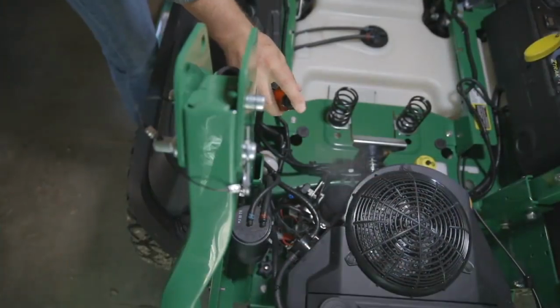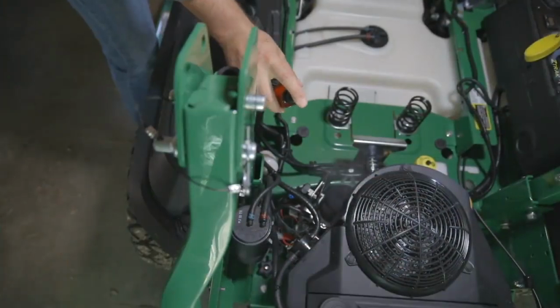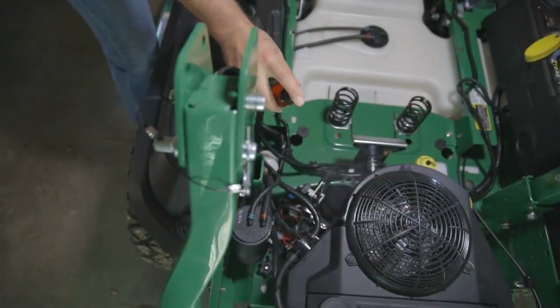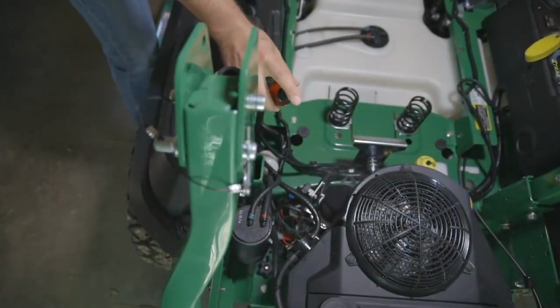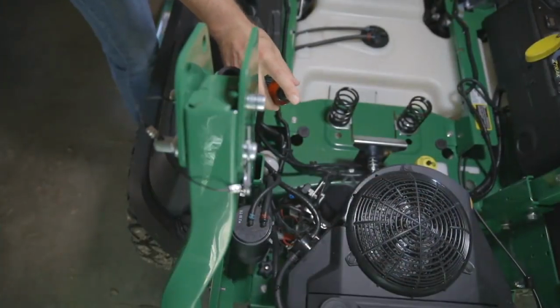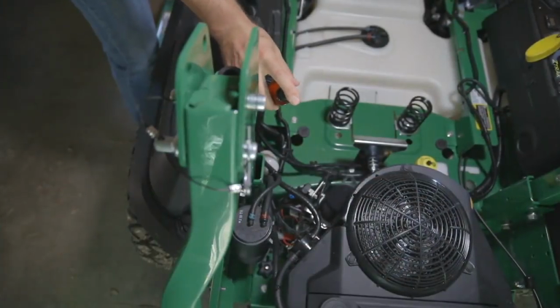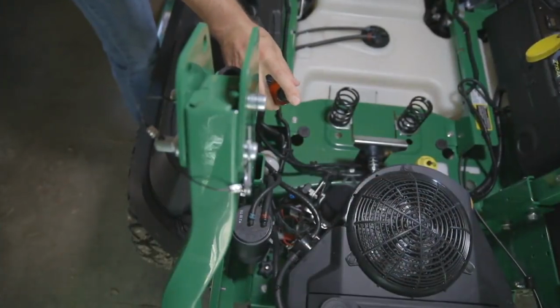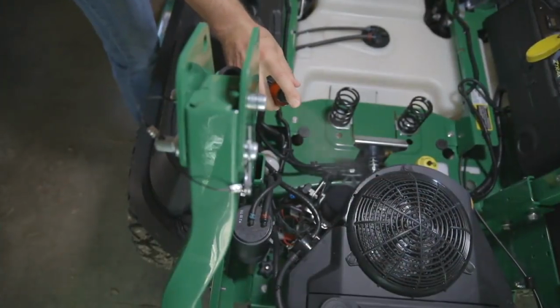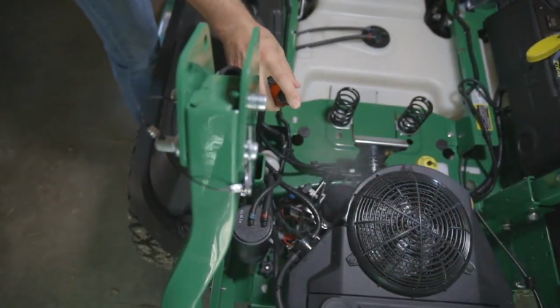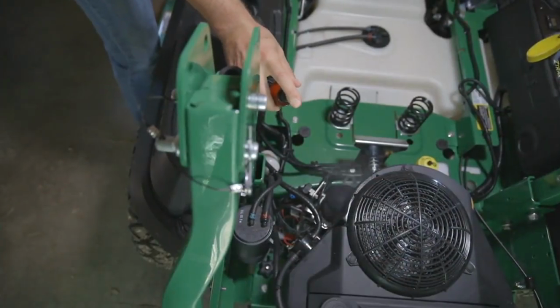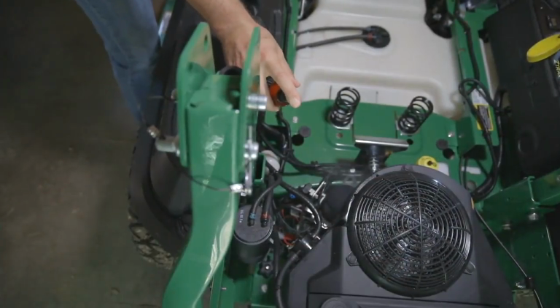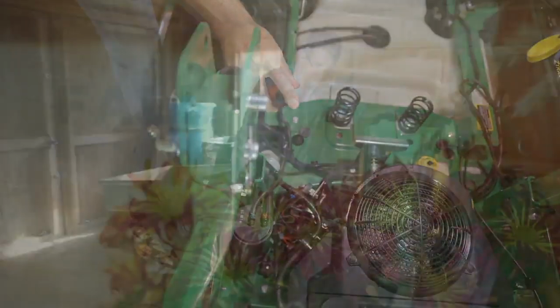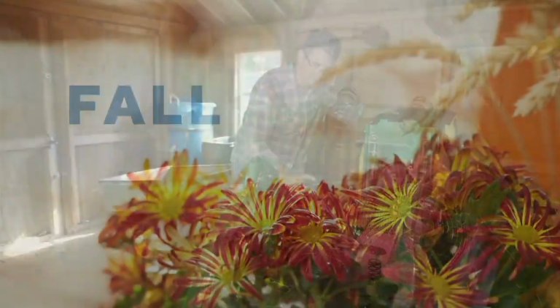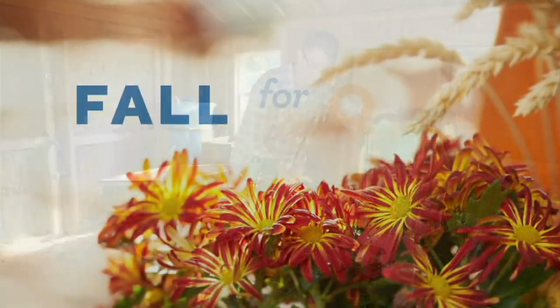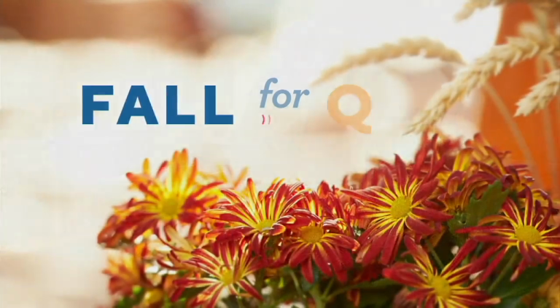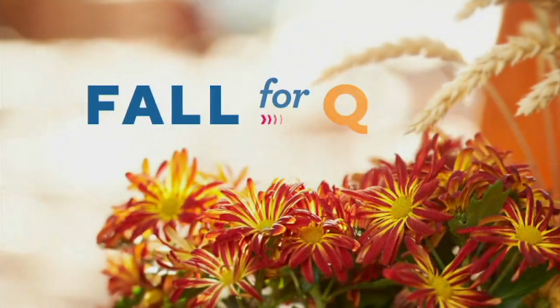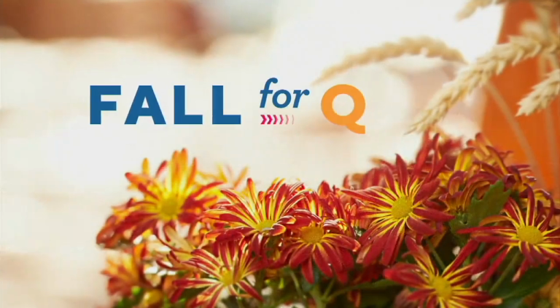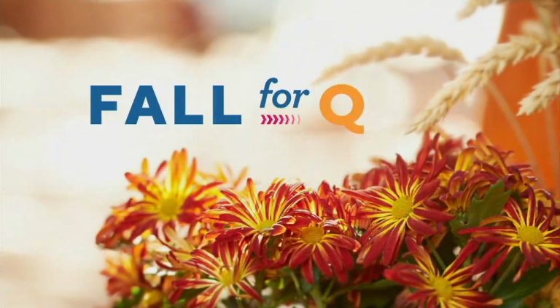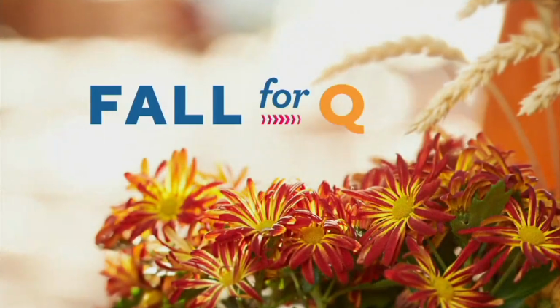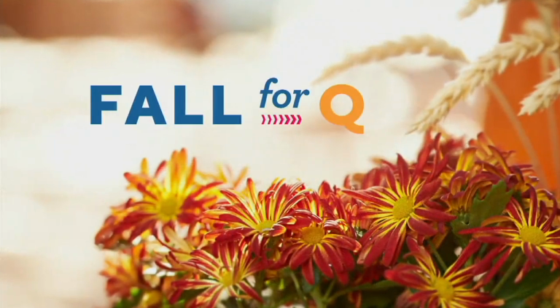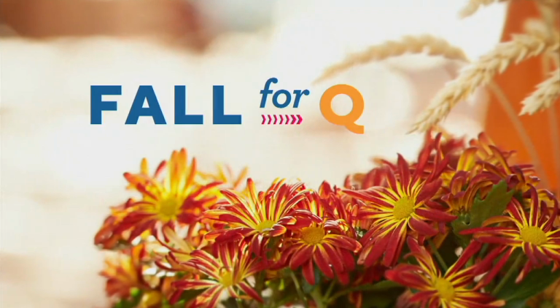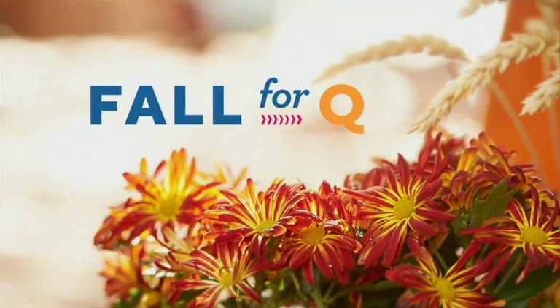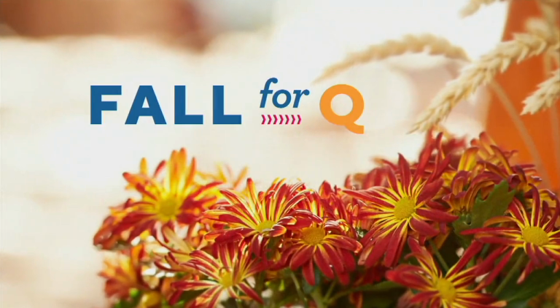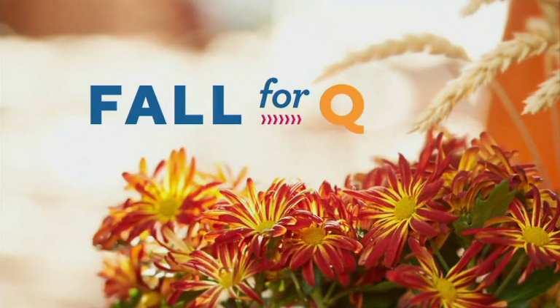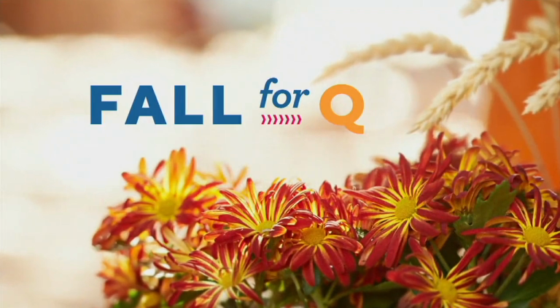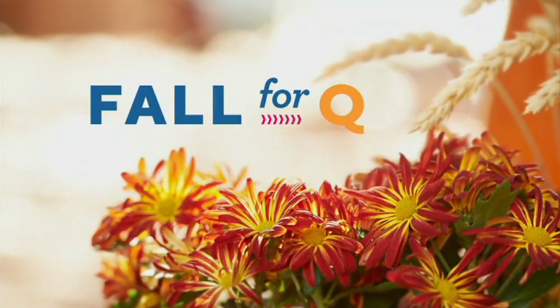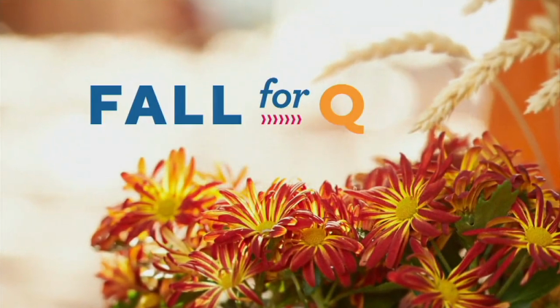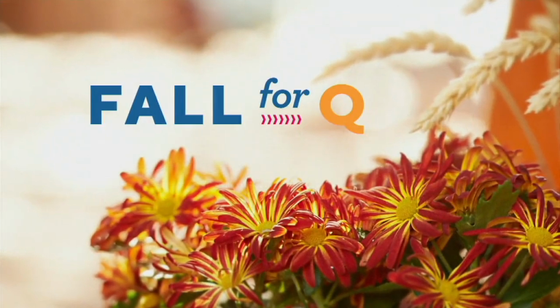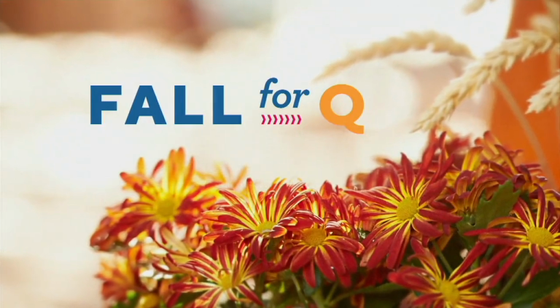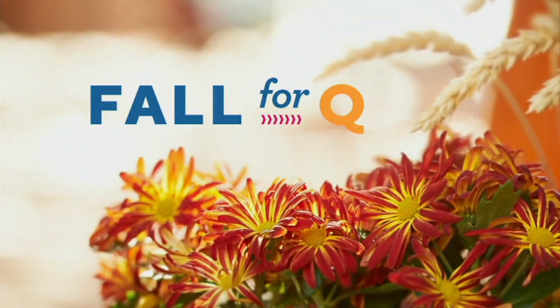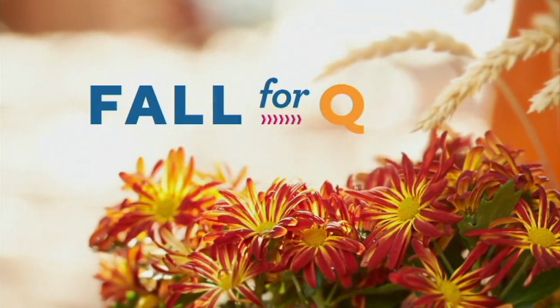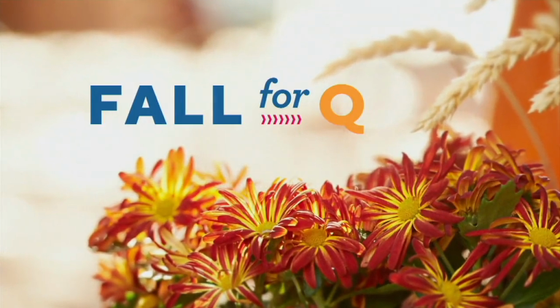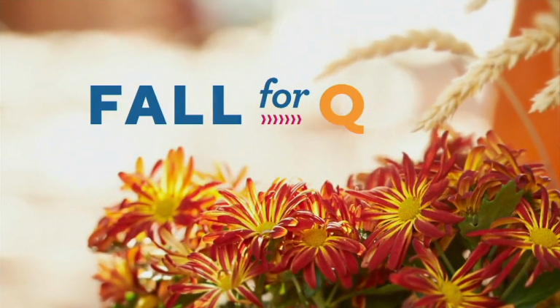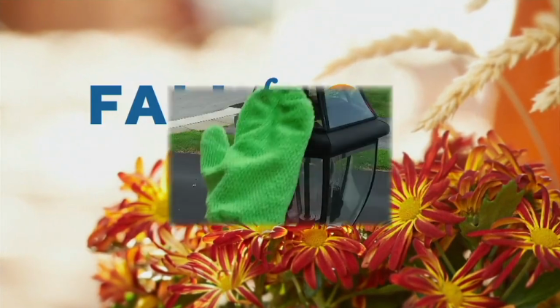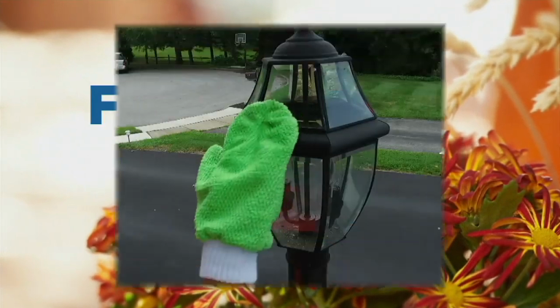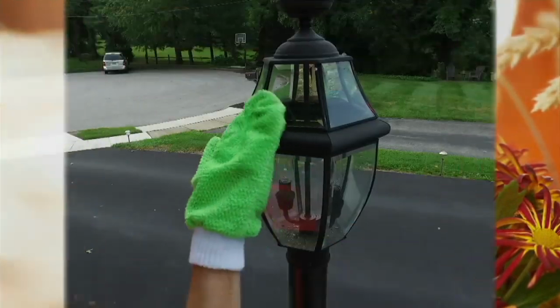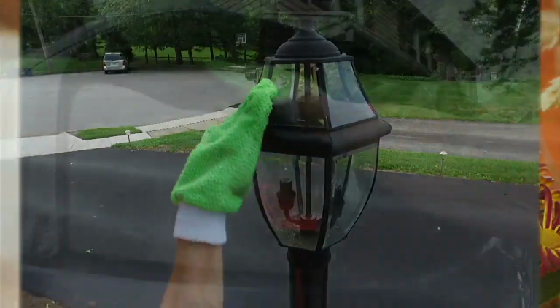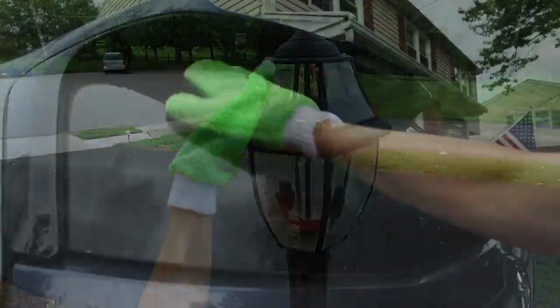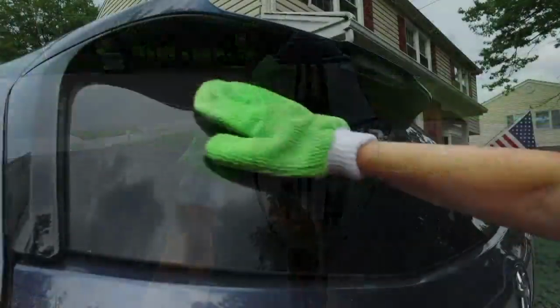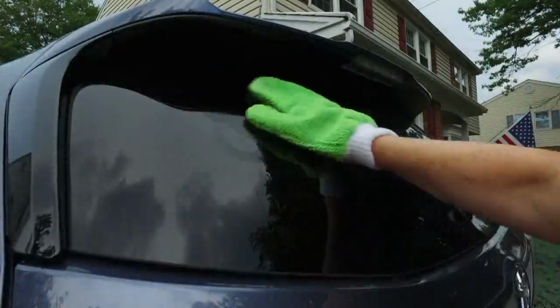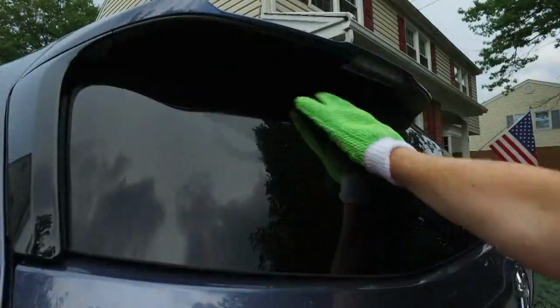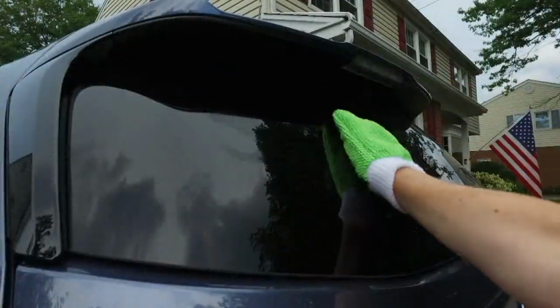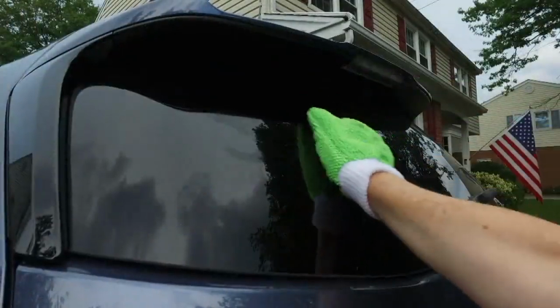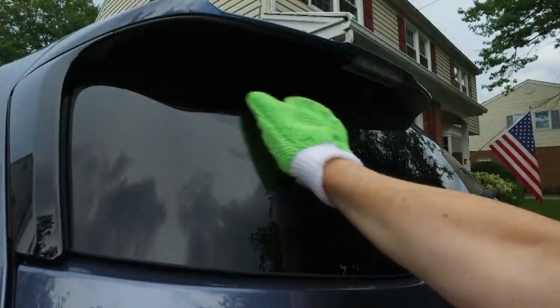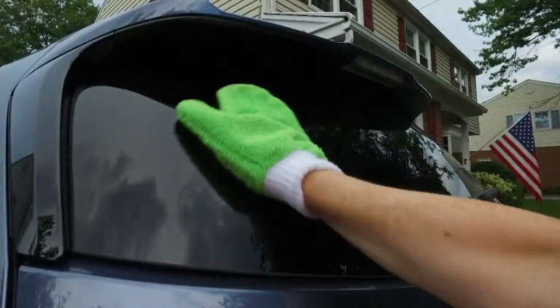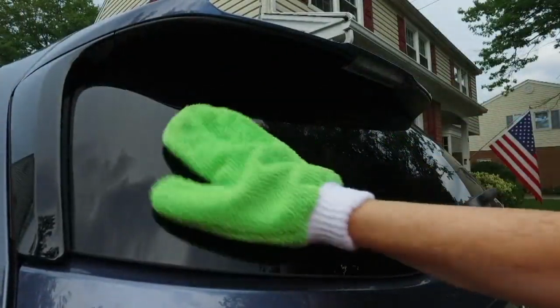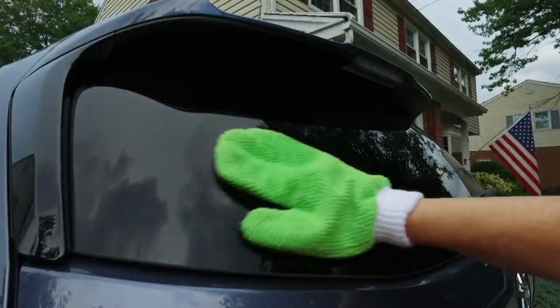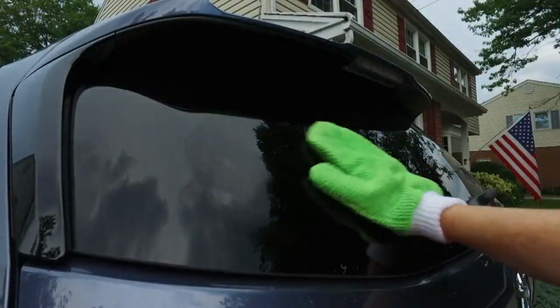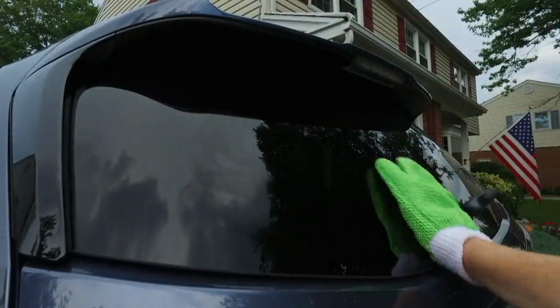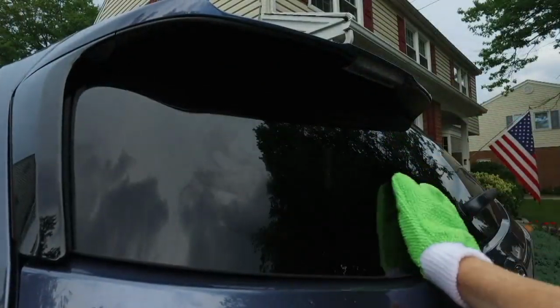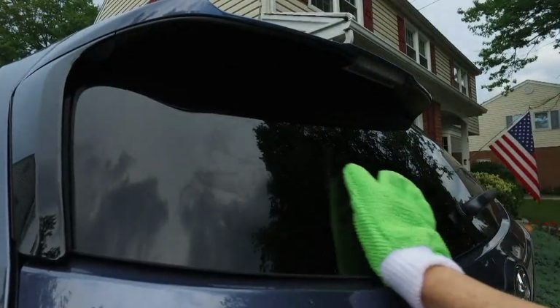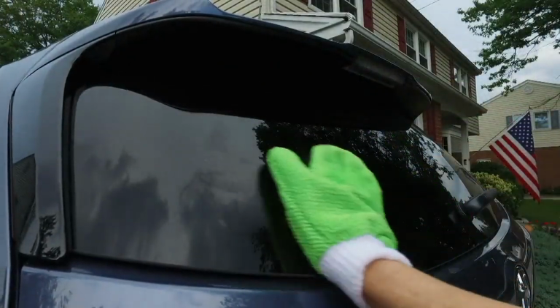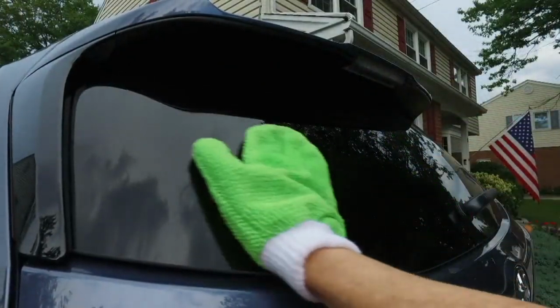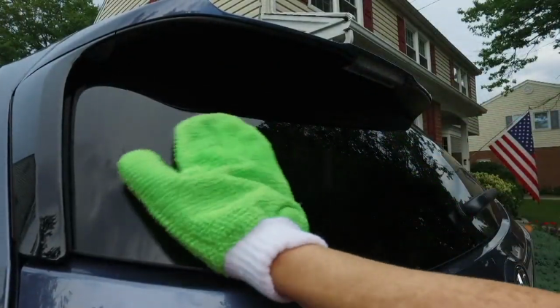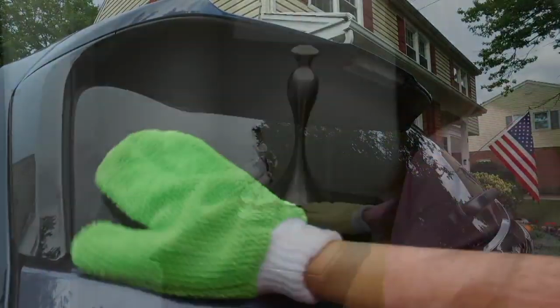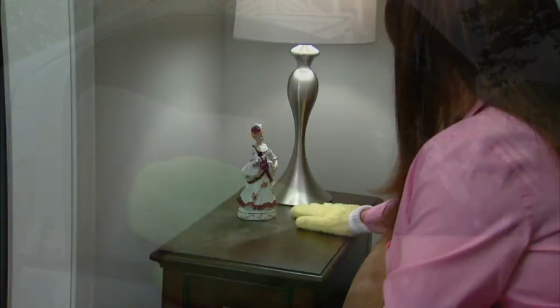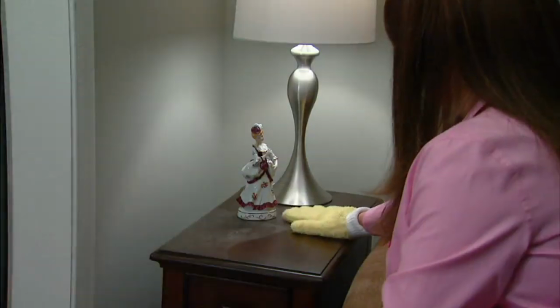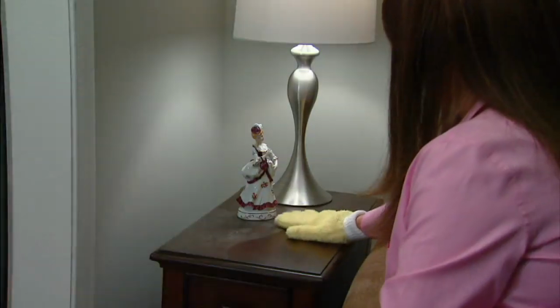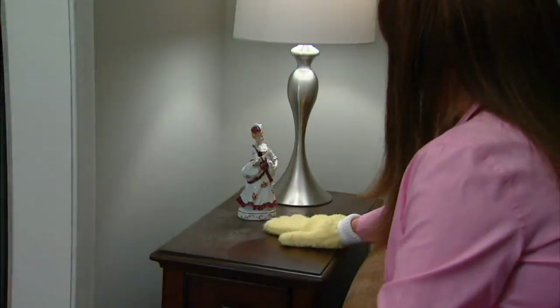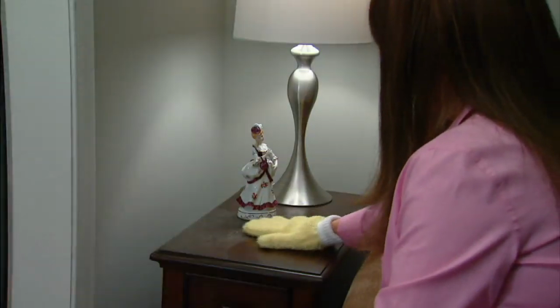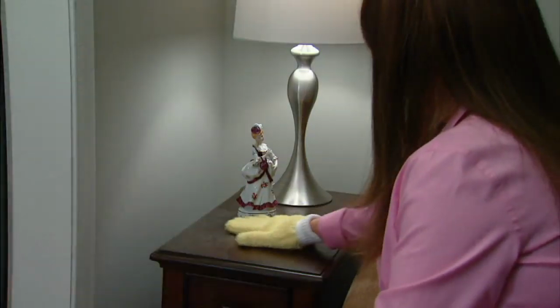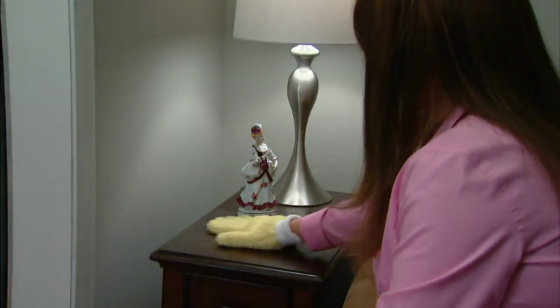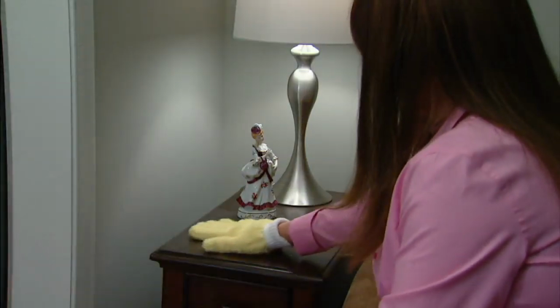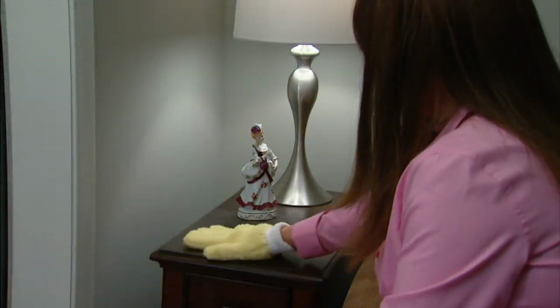Thank you, Erica. Am I seeing you later in the show? You are — I'll see you in a little bit. So can I show my shoes?